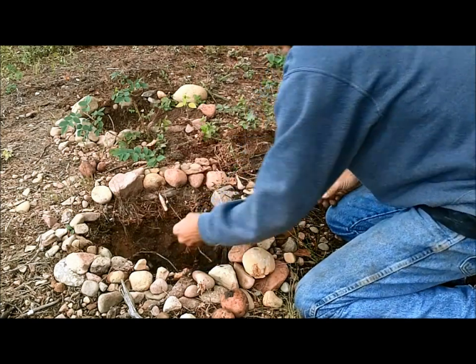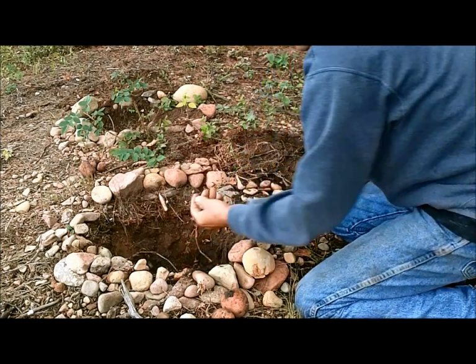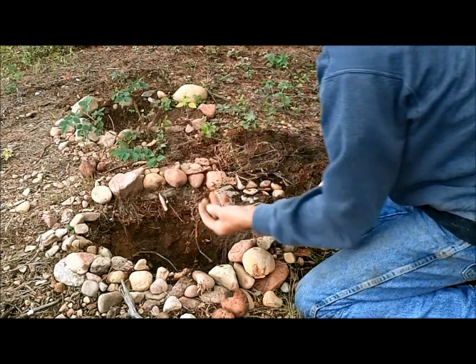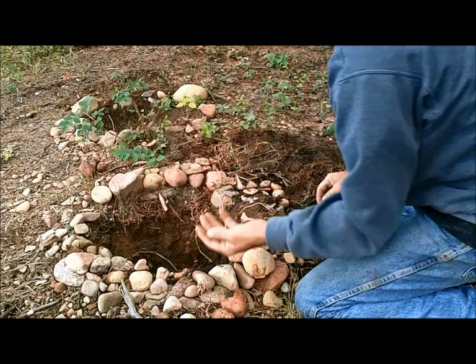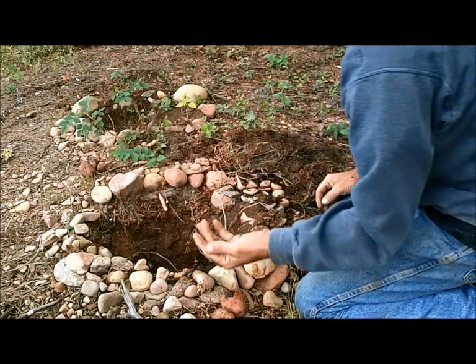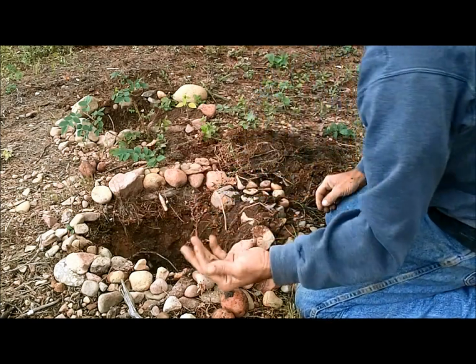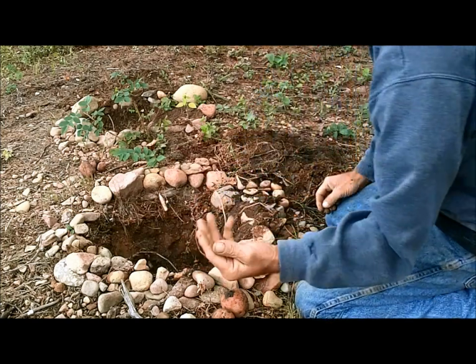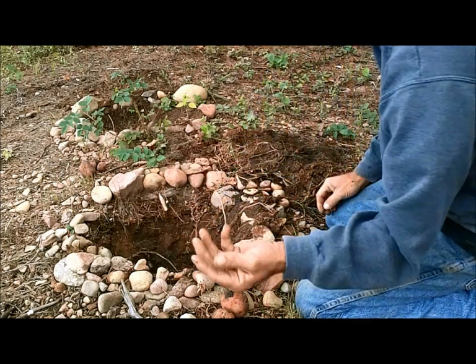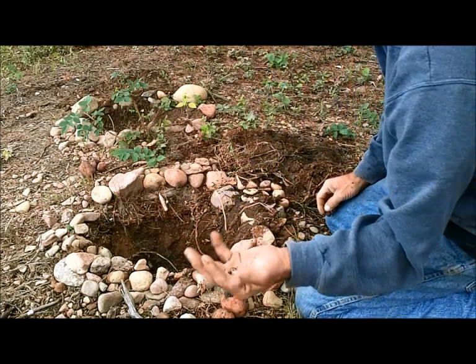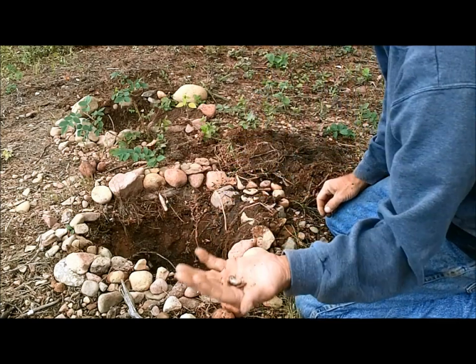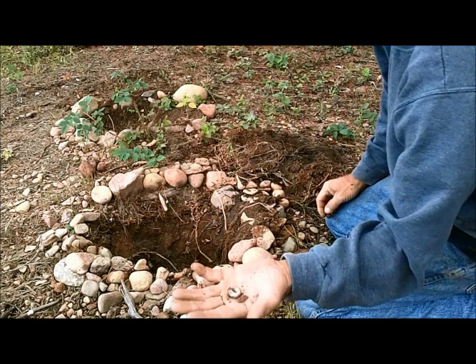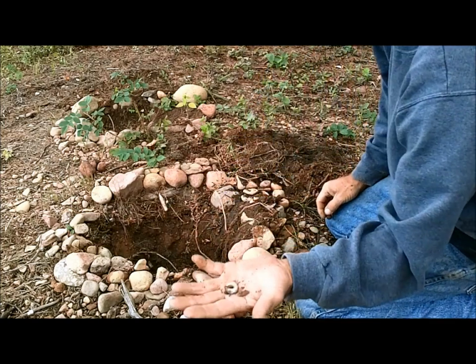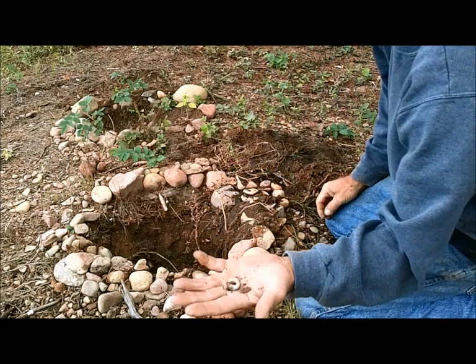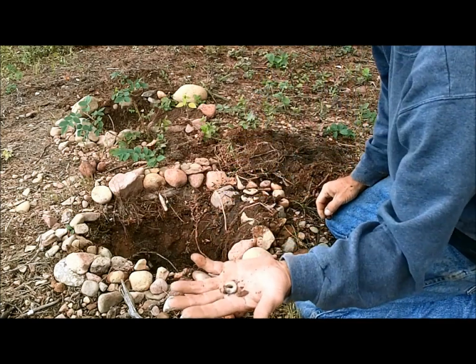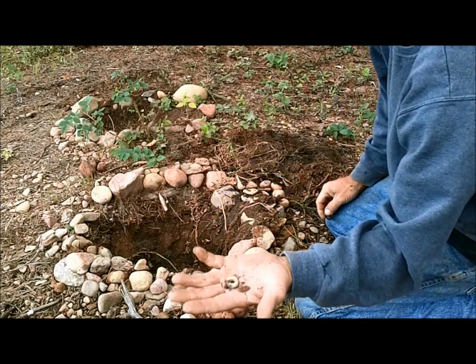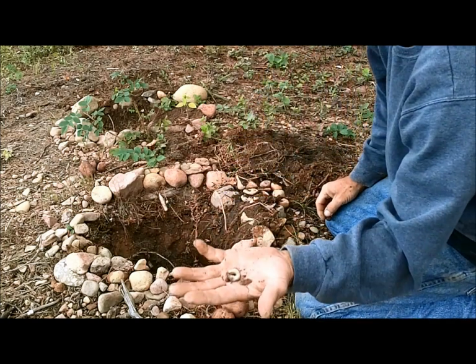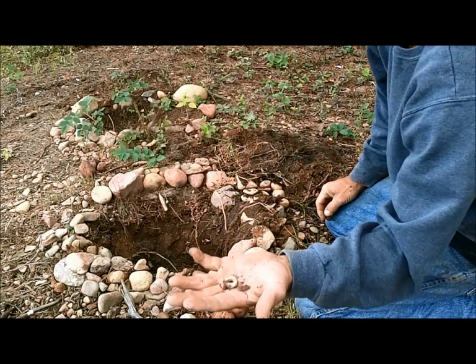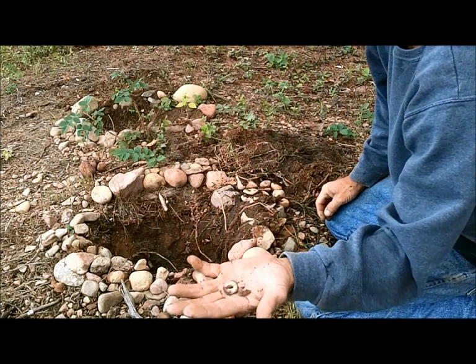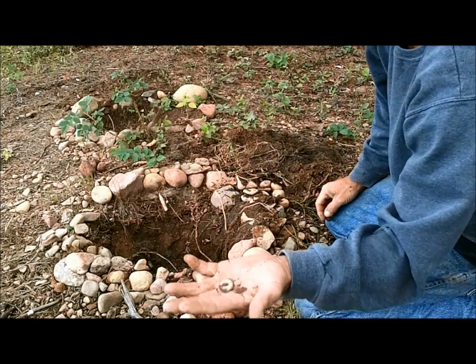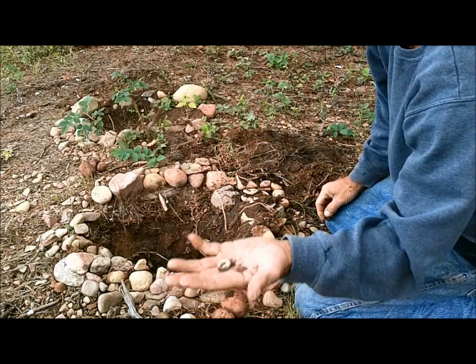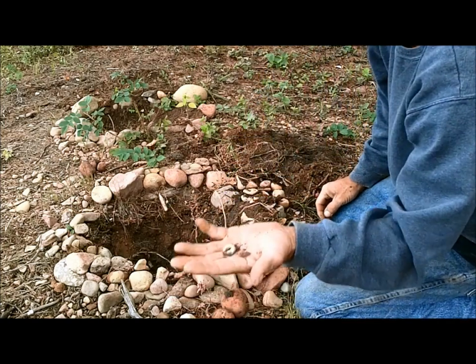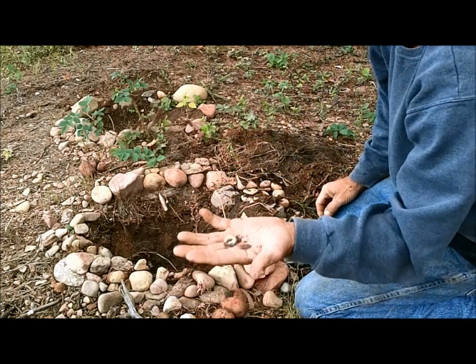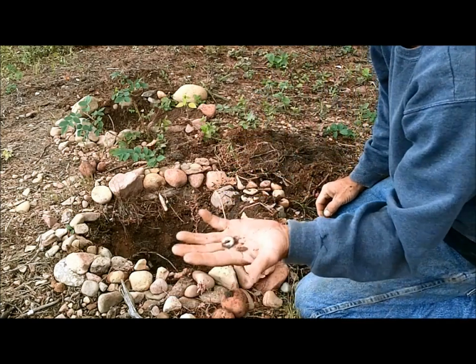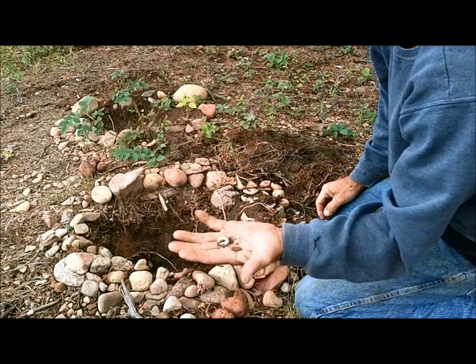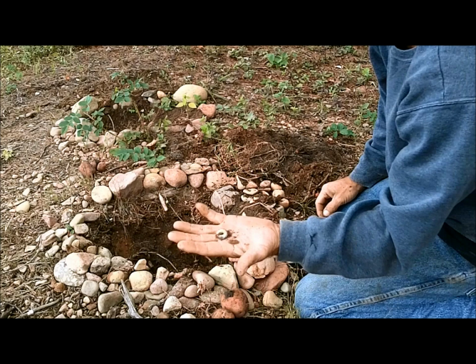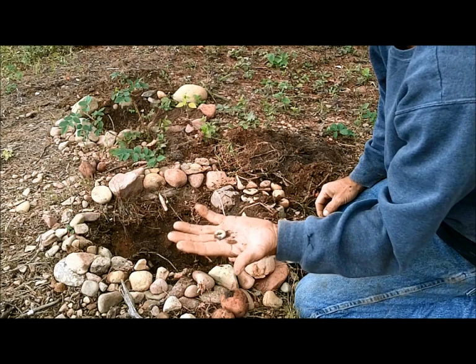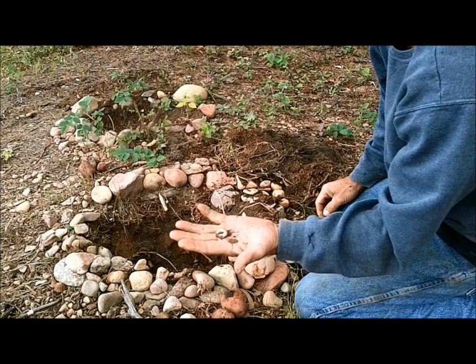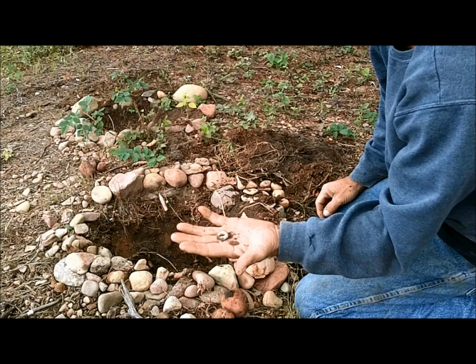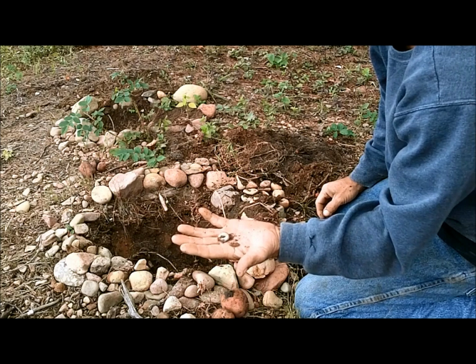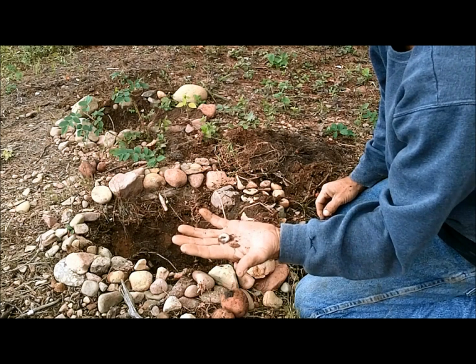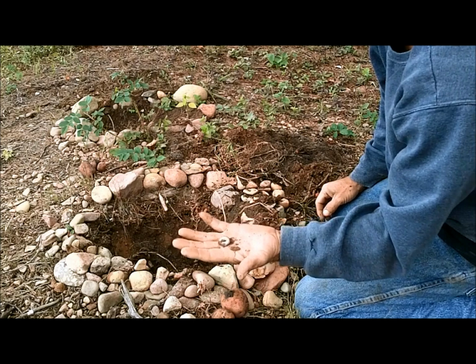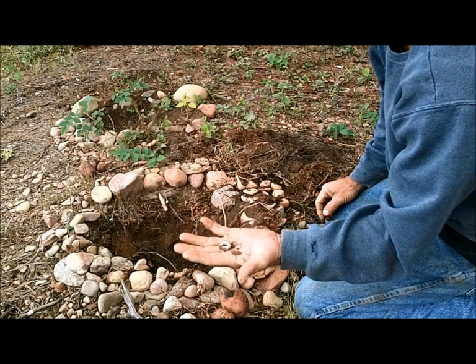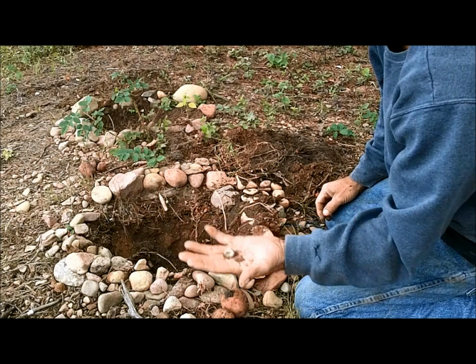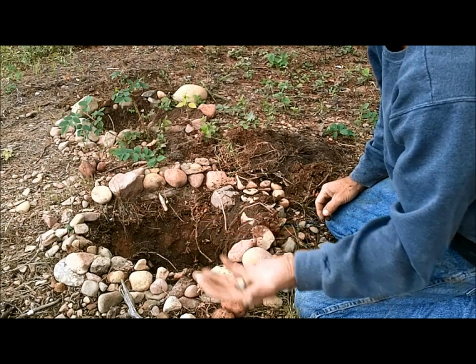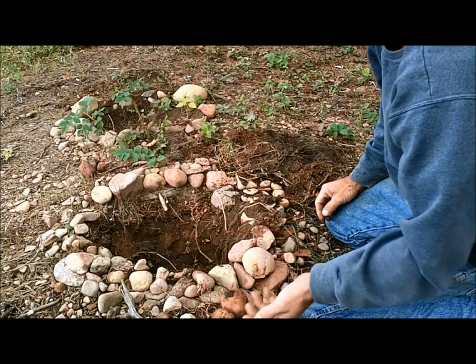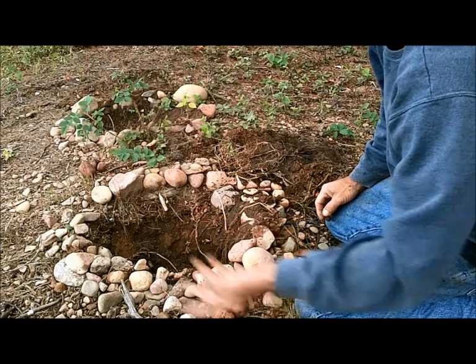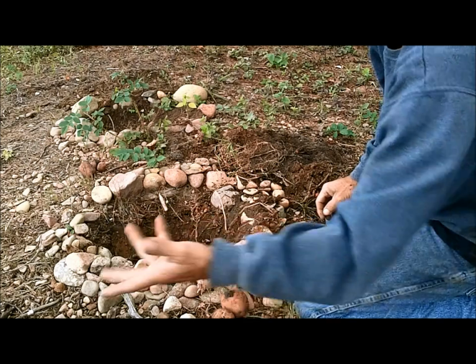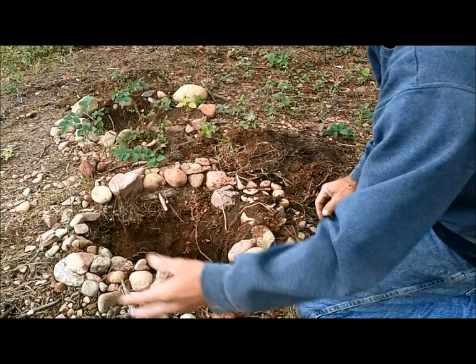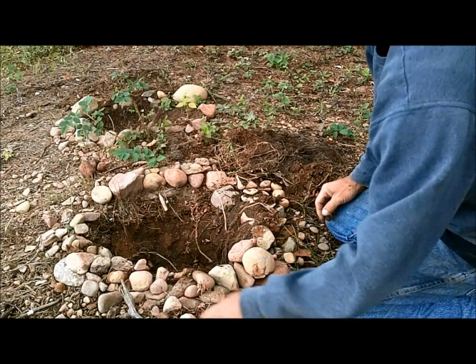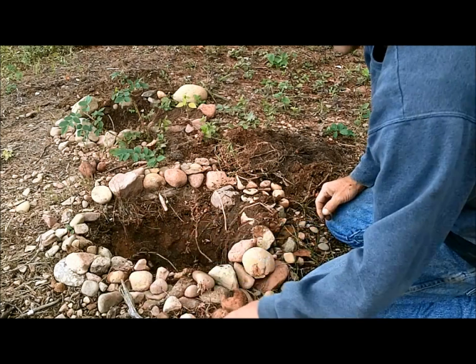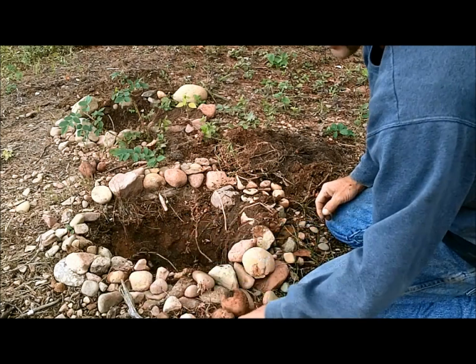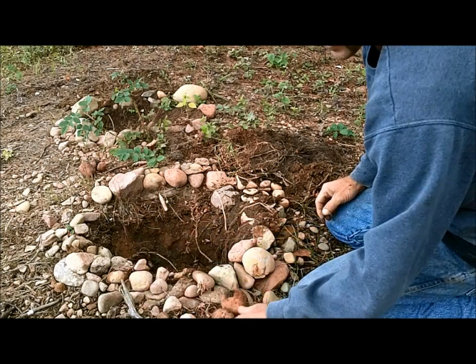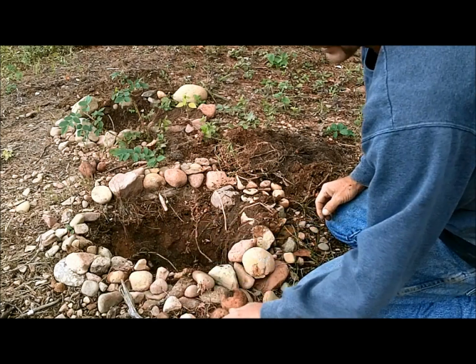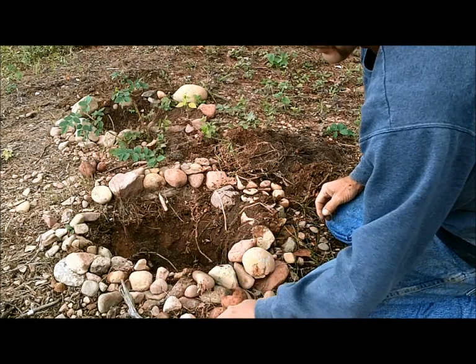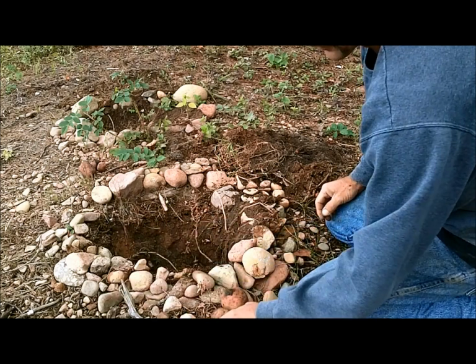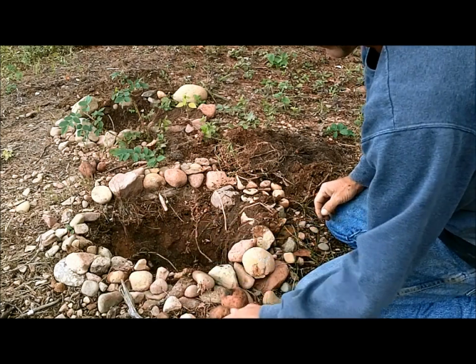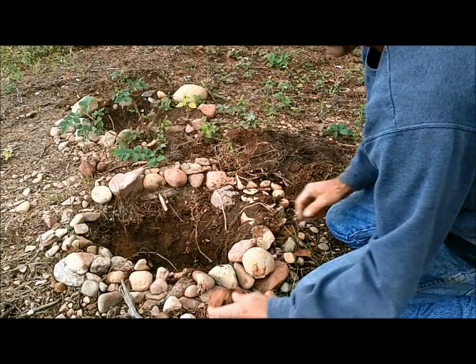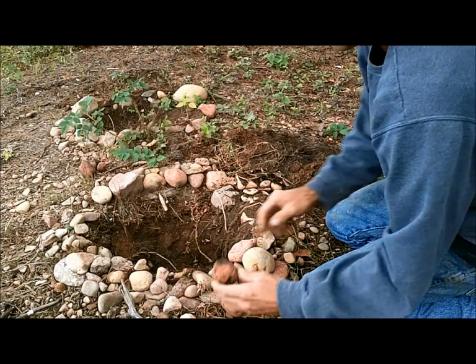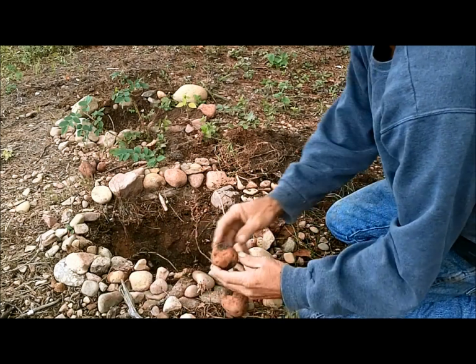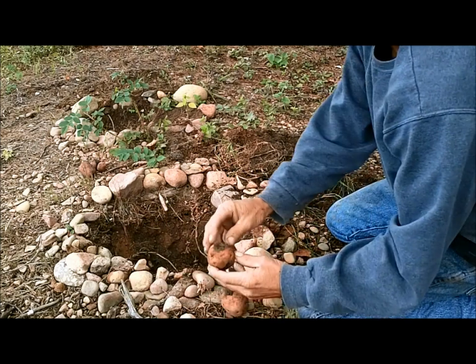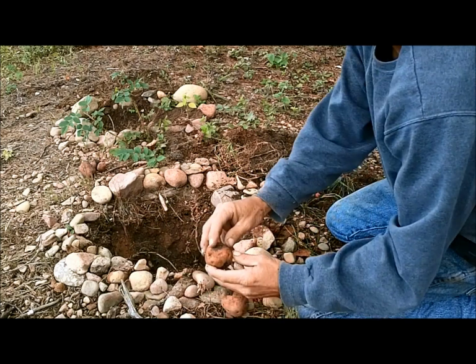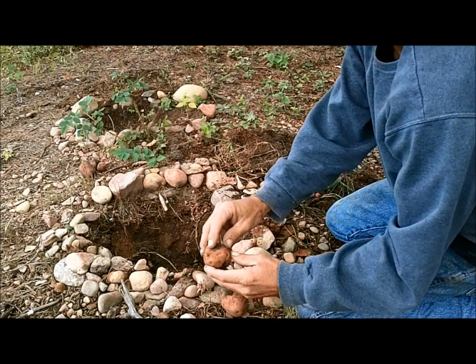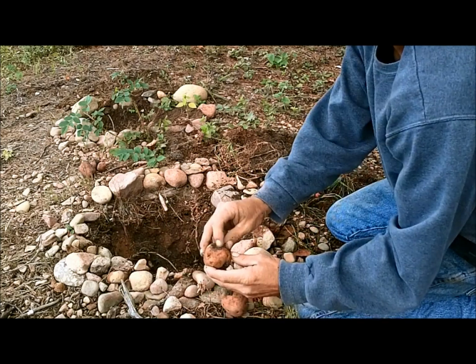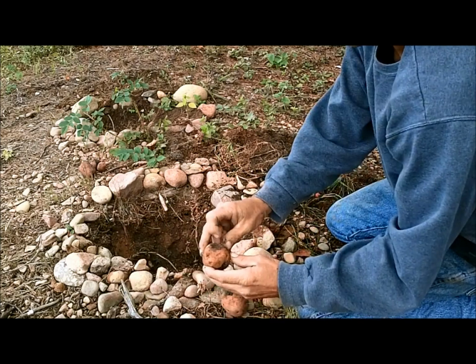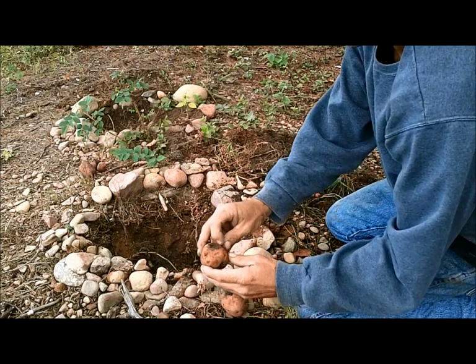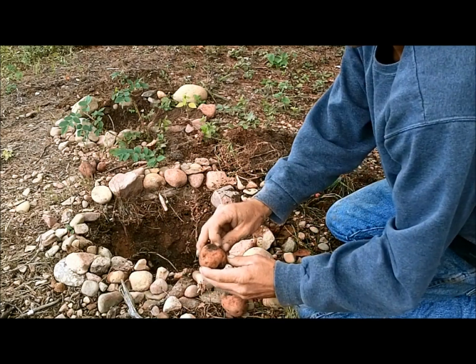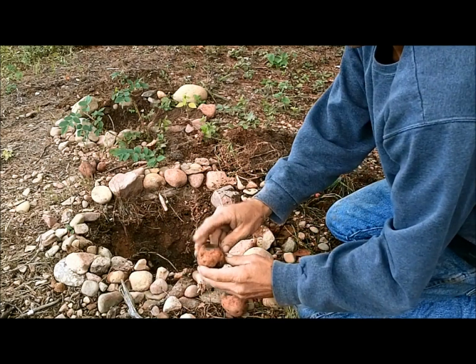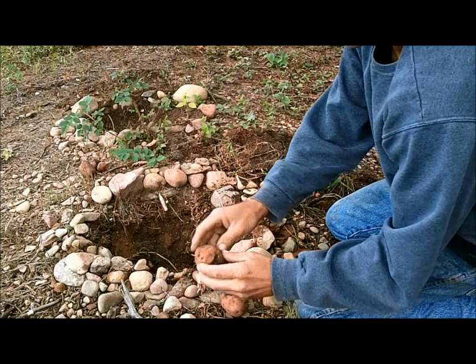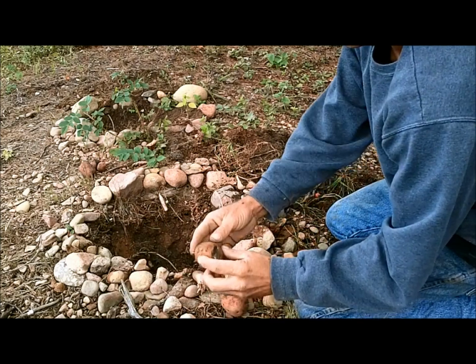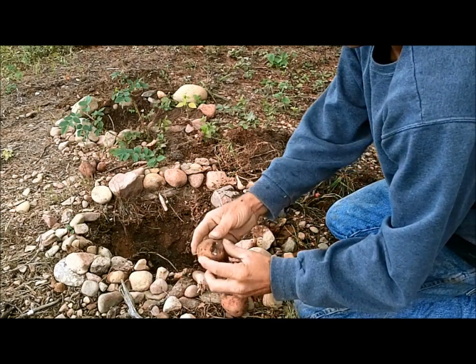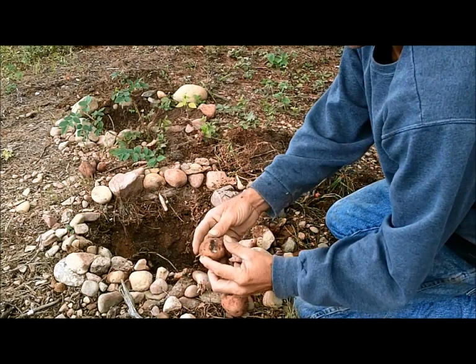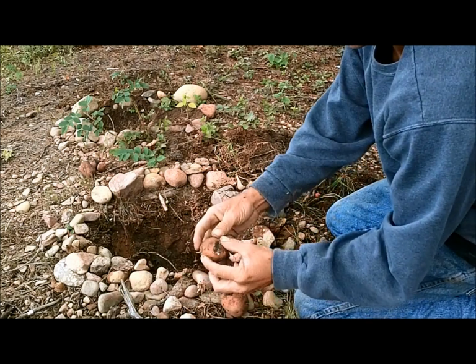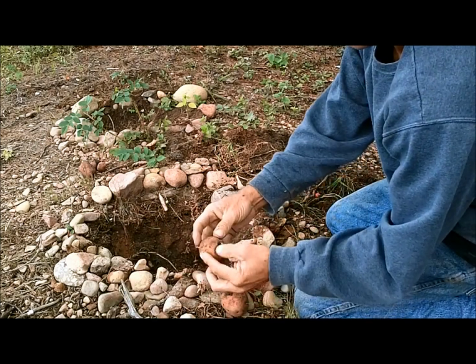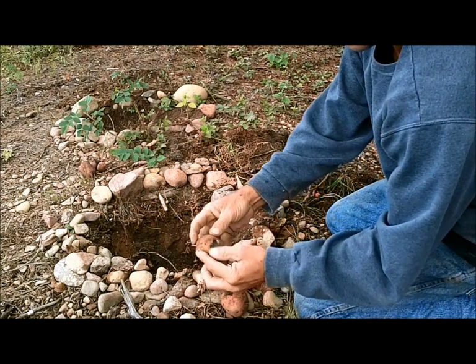So this is what these cutworms are getting in there and that's what's chewing on the sides of them, right there.